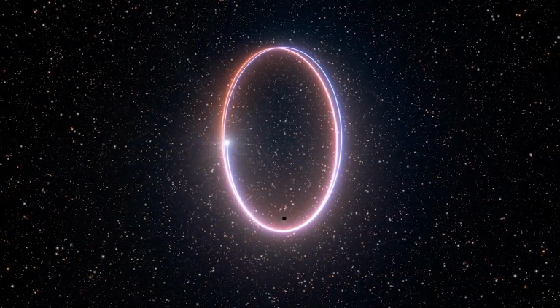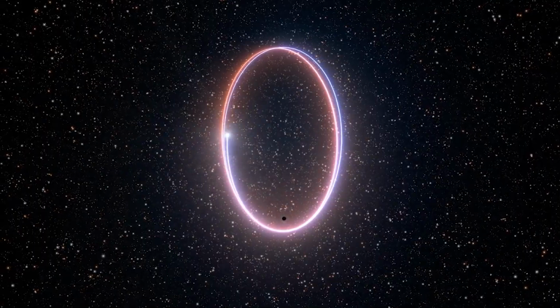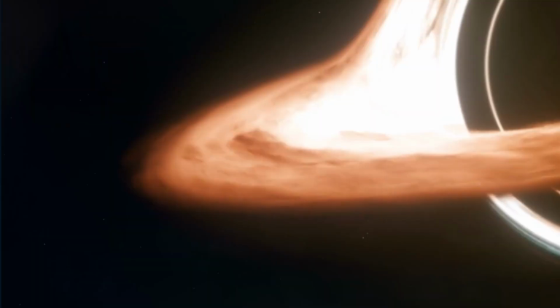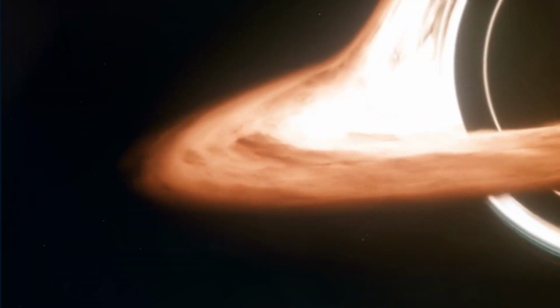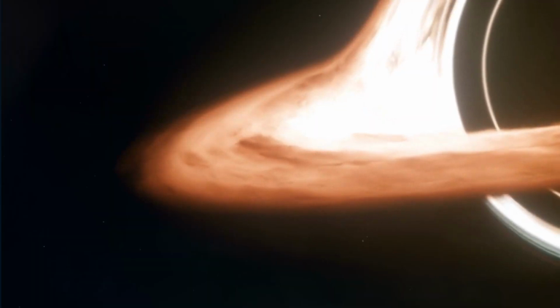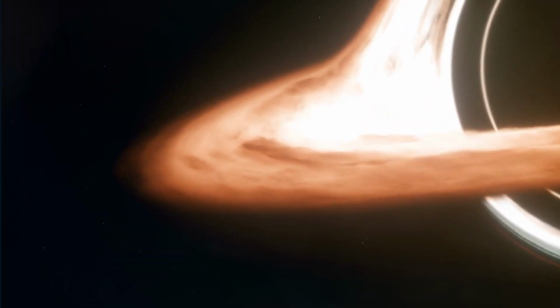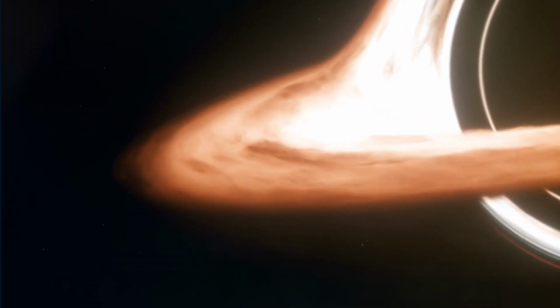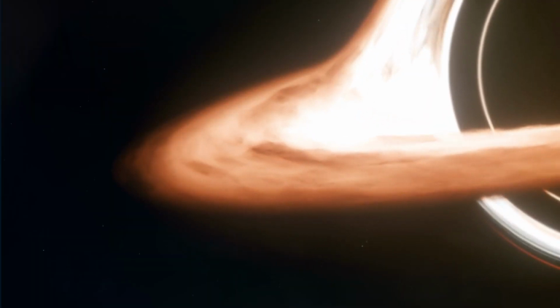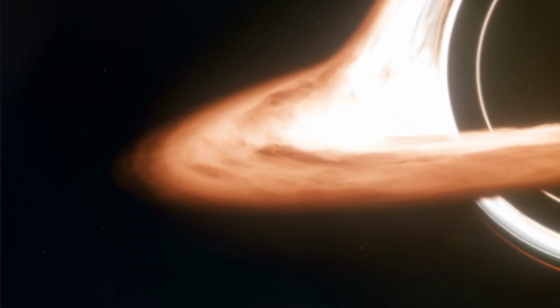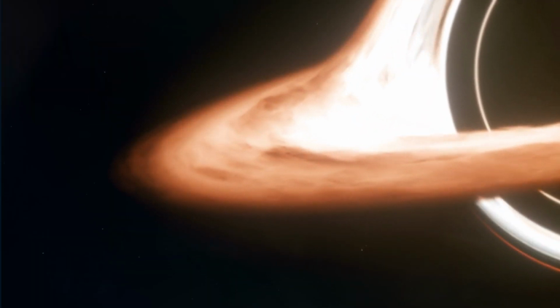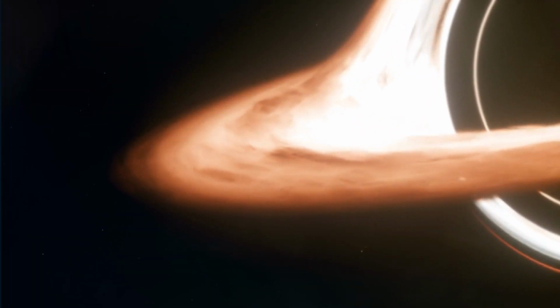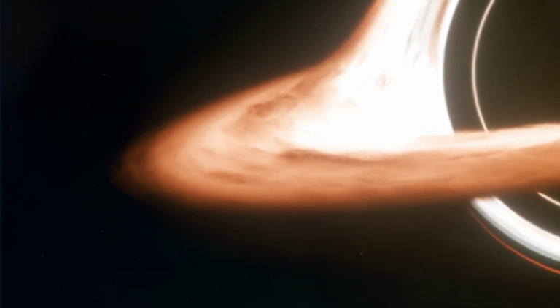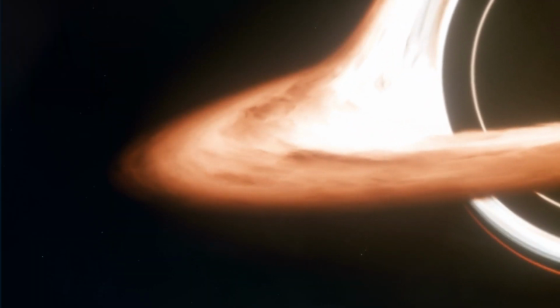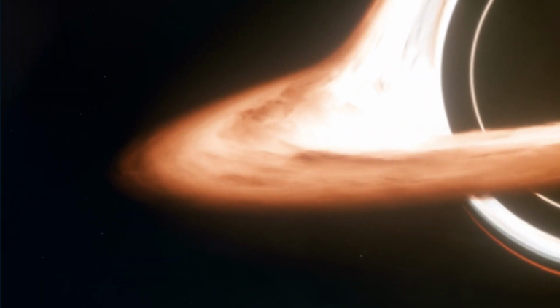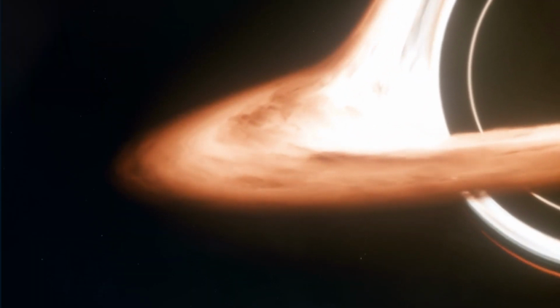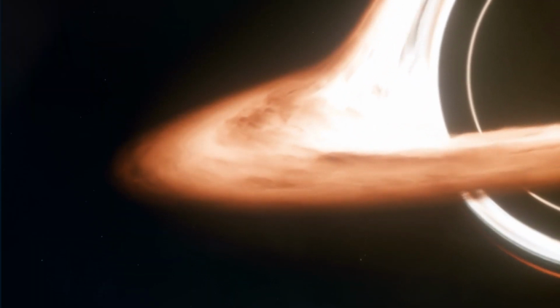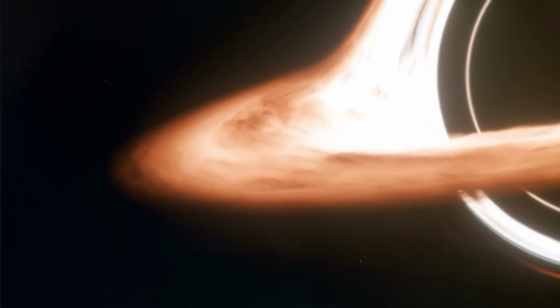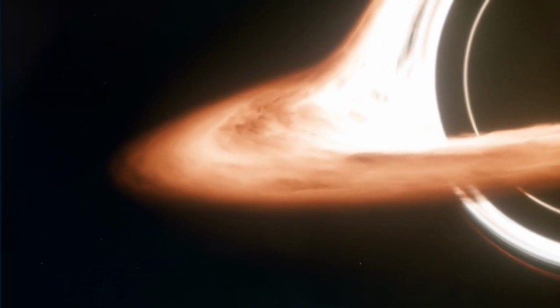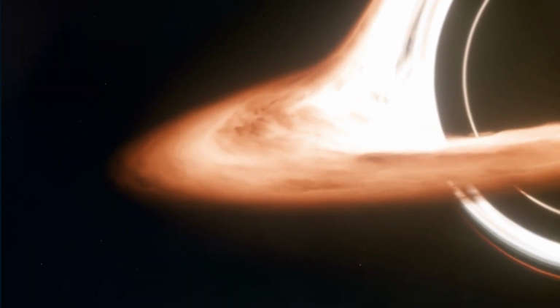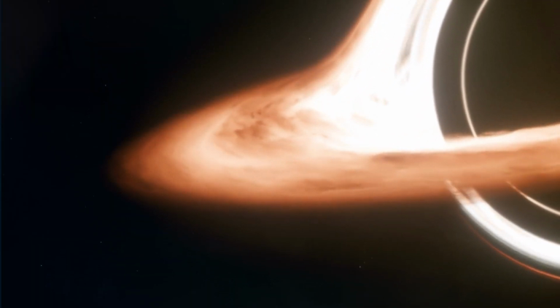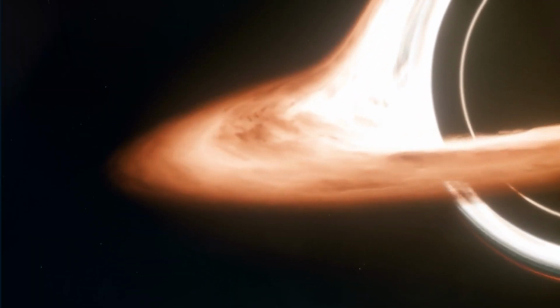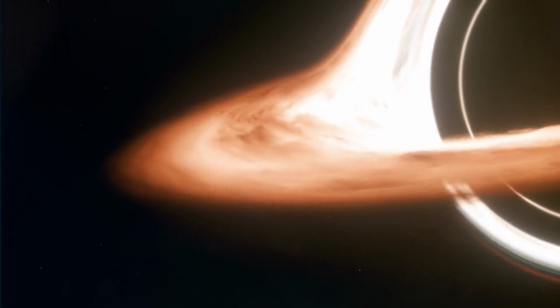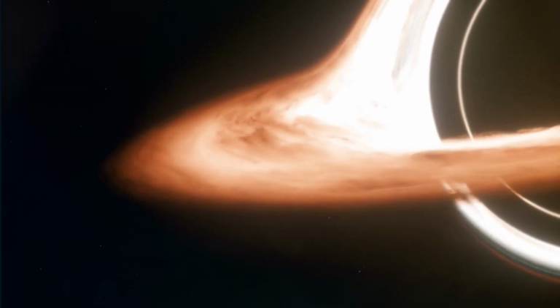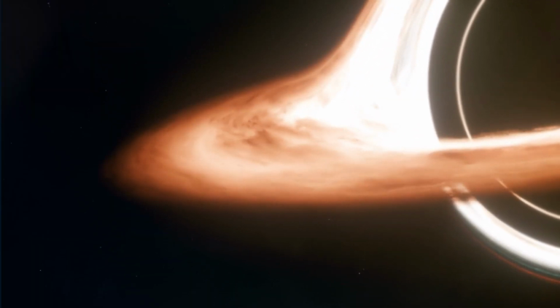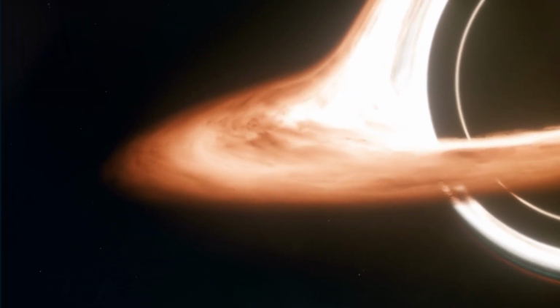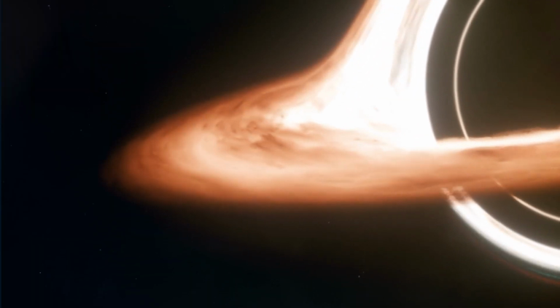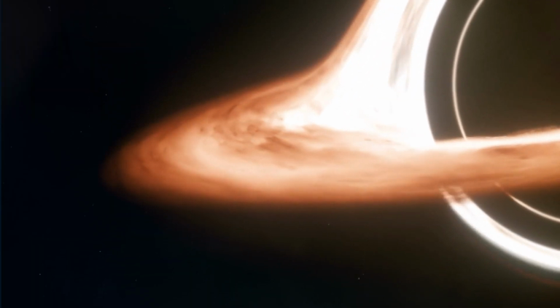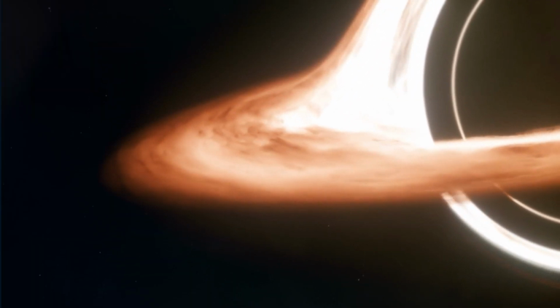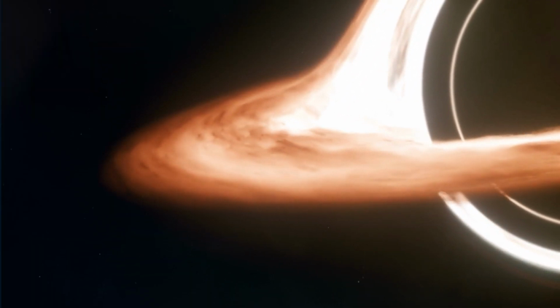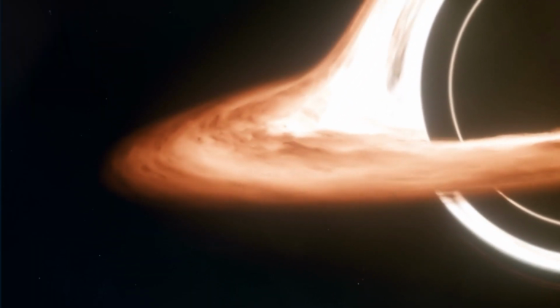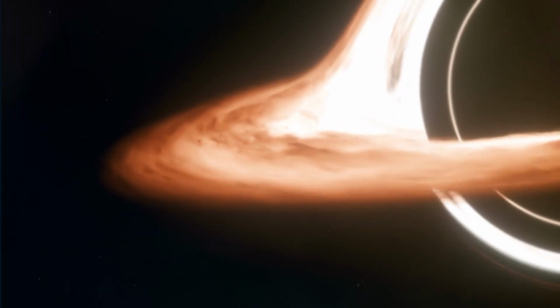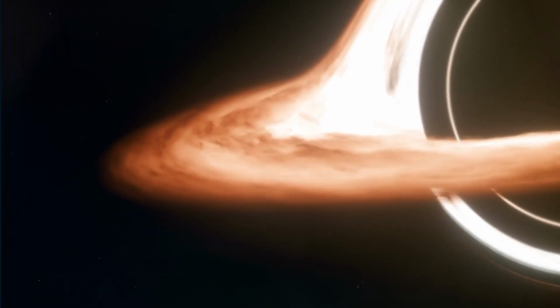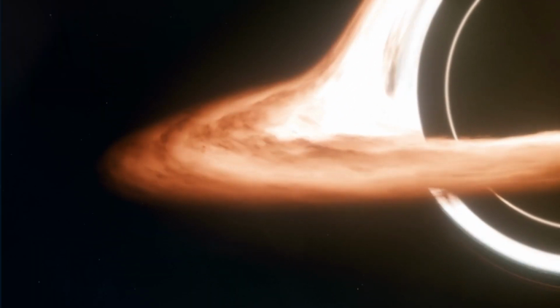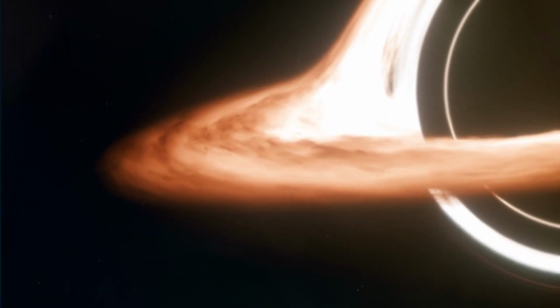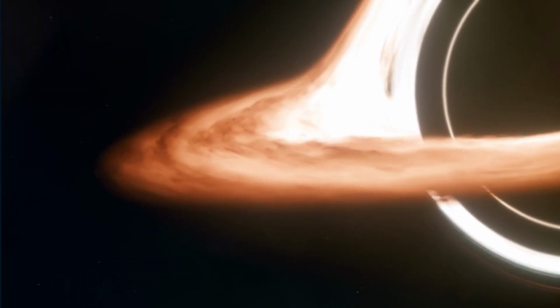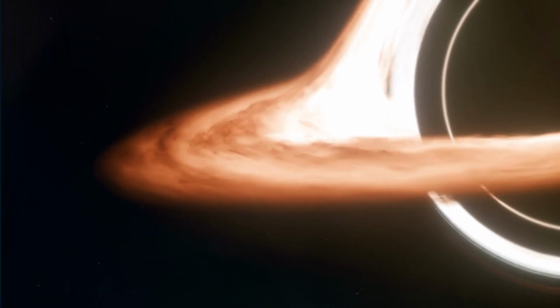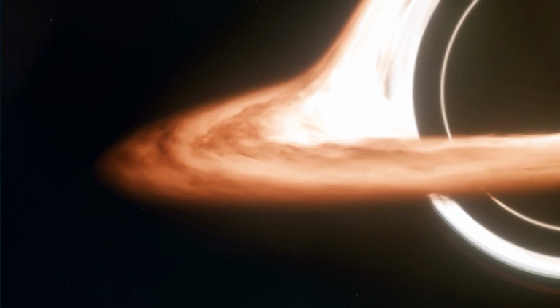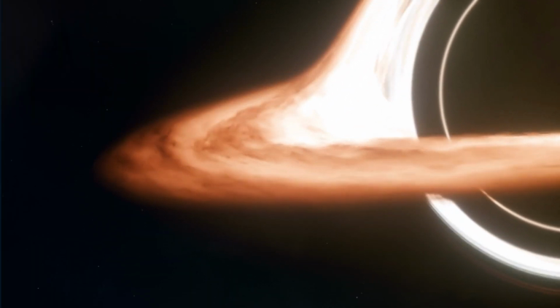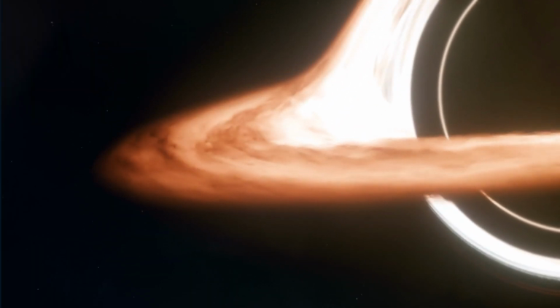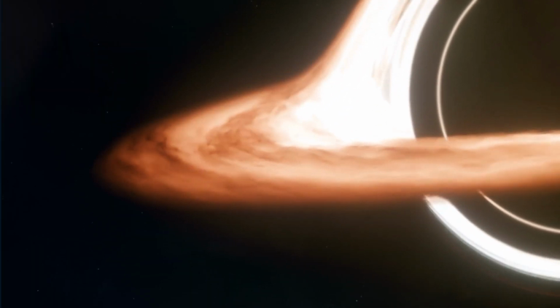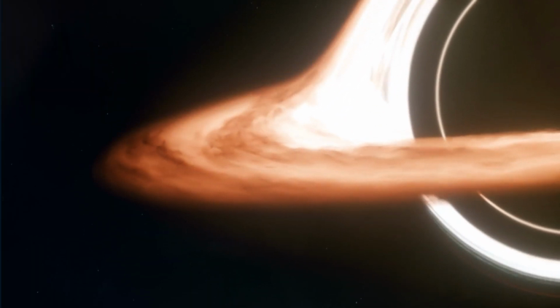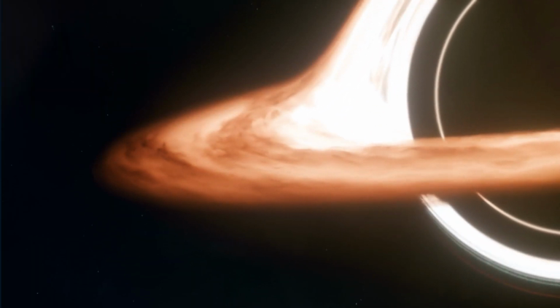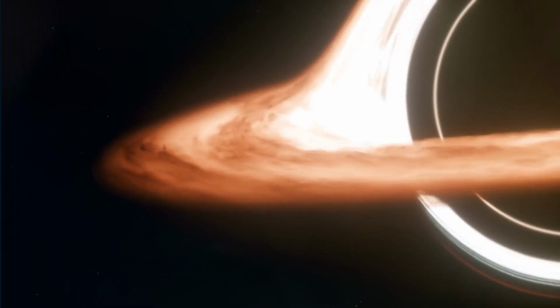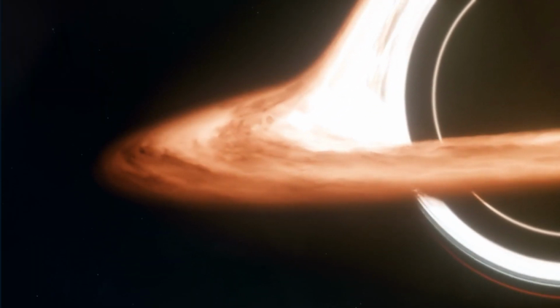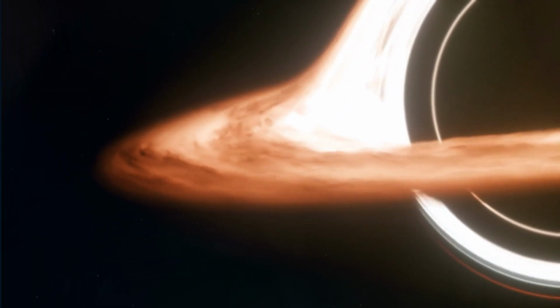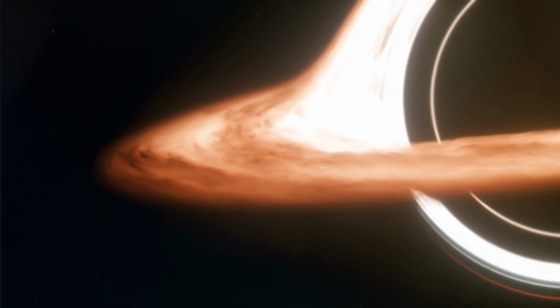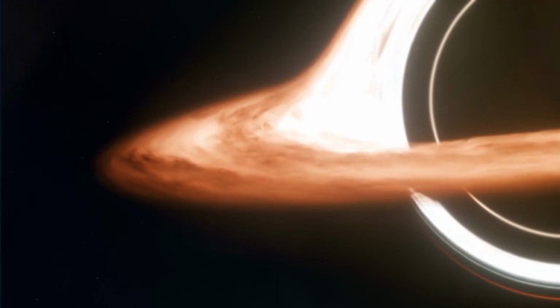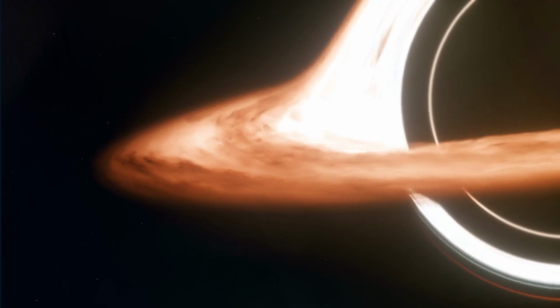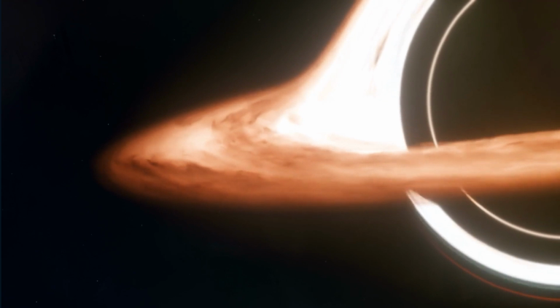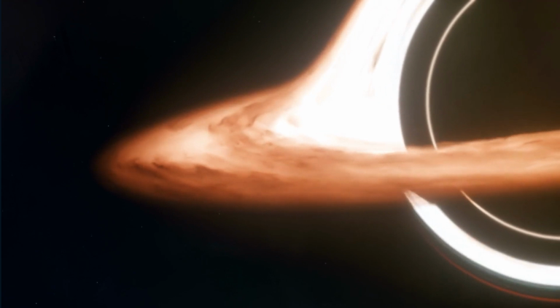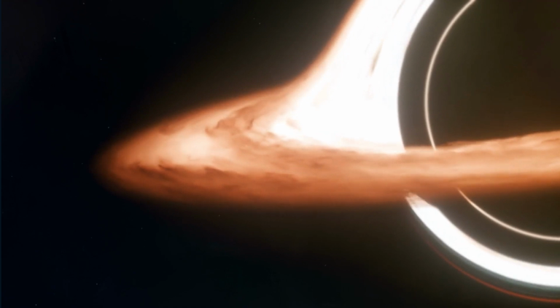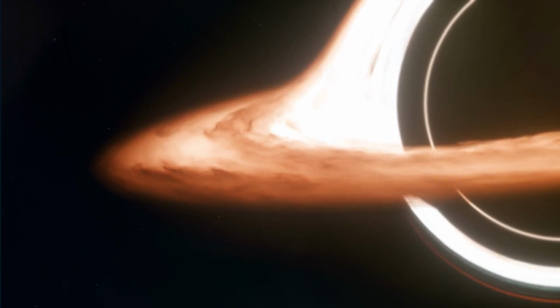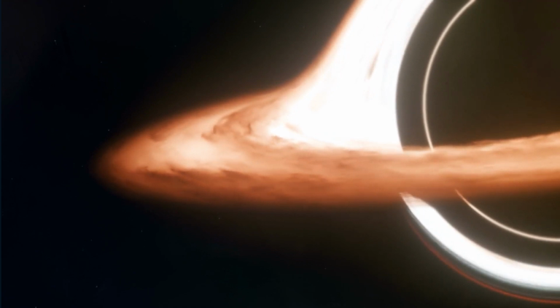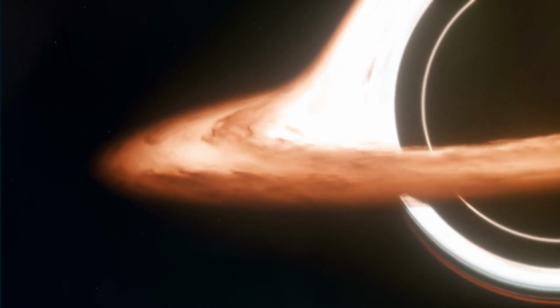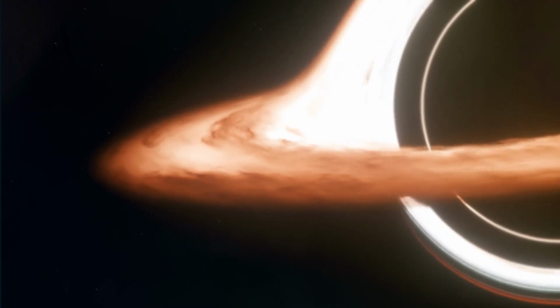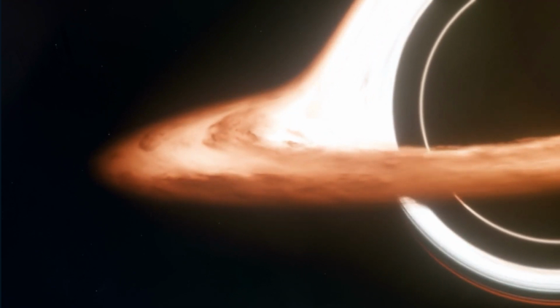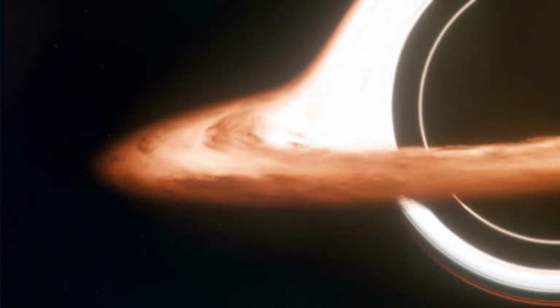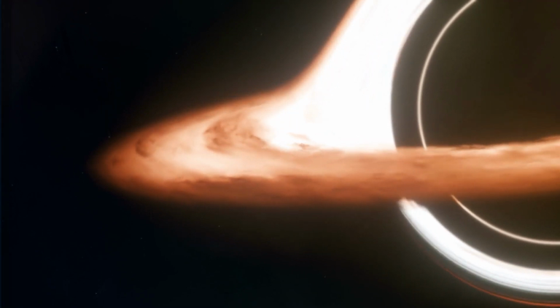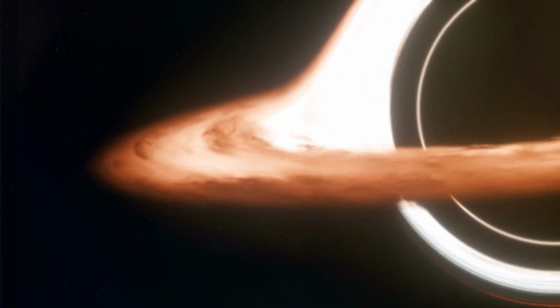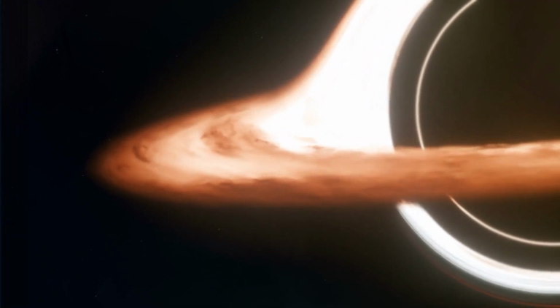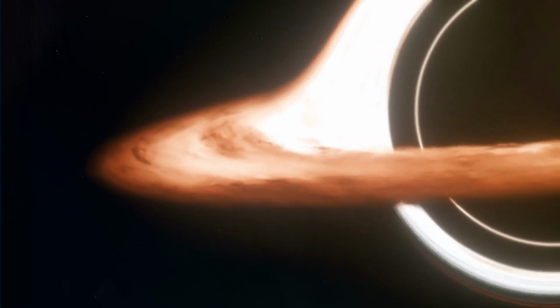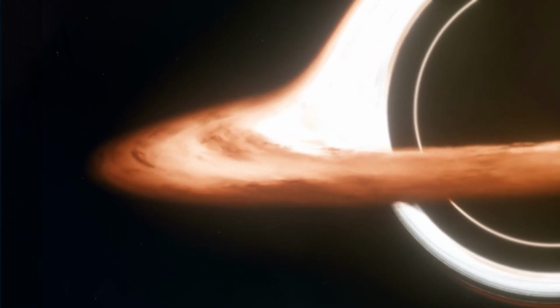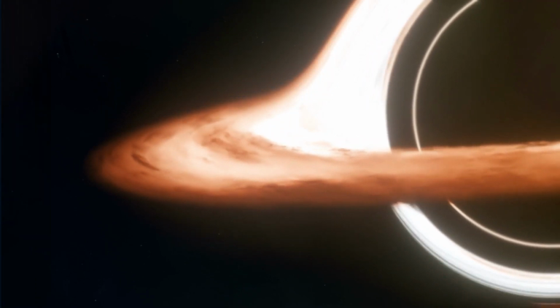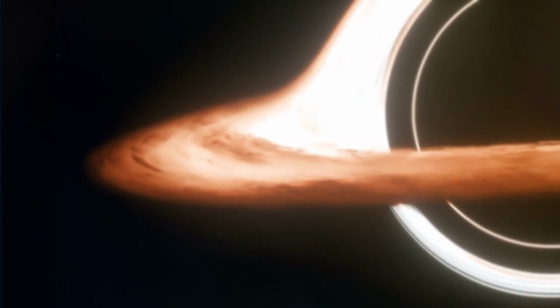The black hole's magnetic field is thought to have created the hotspot when it interacted with the superheated gas around Sagittarius A-star.